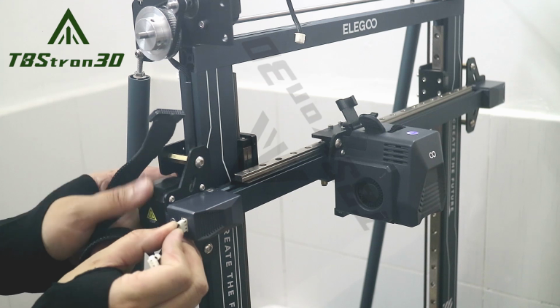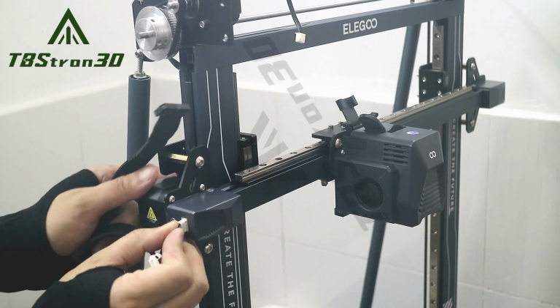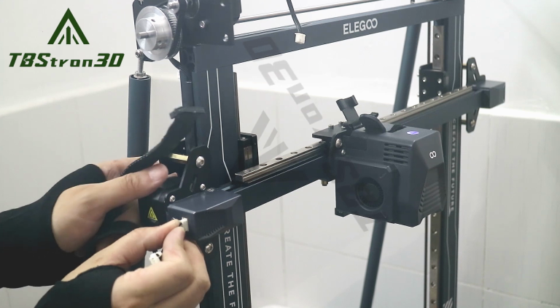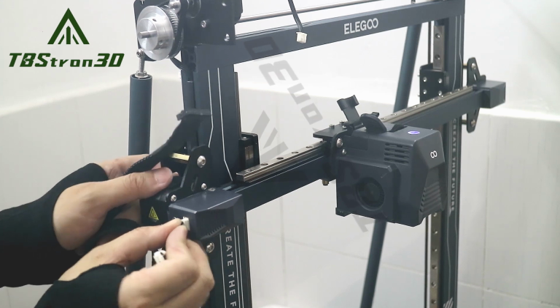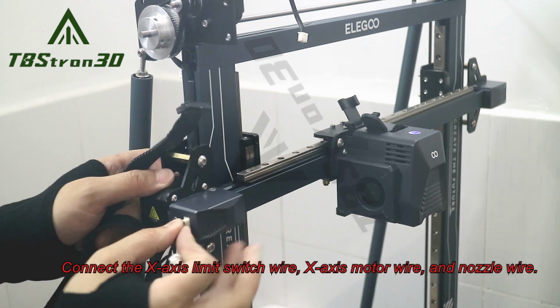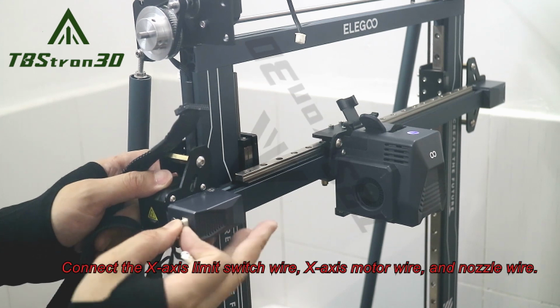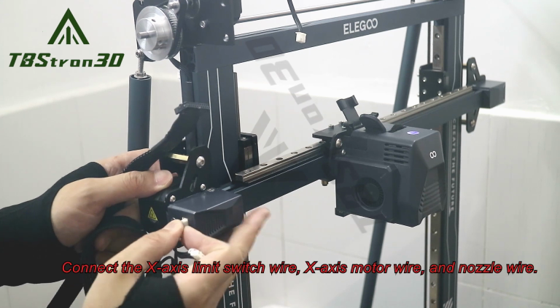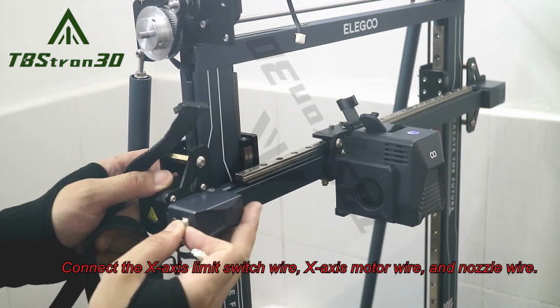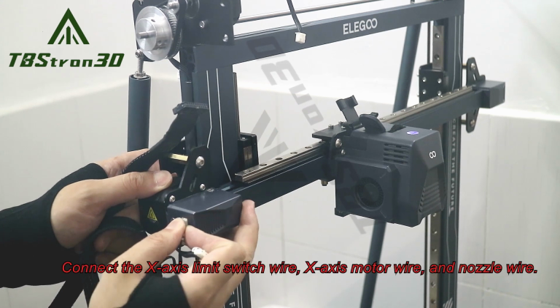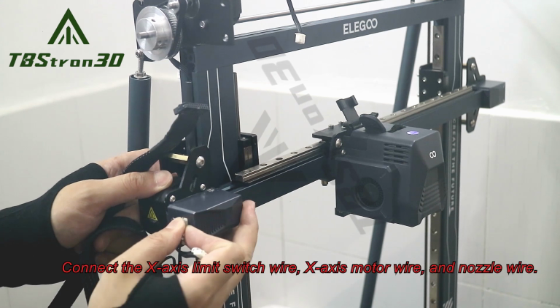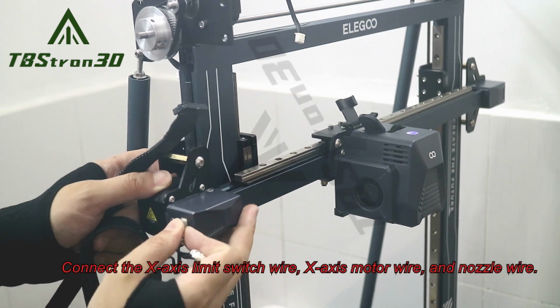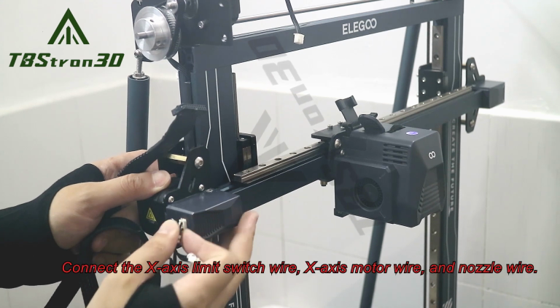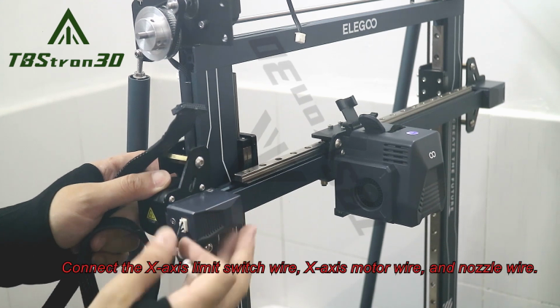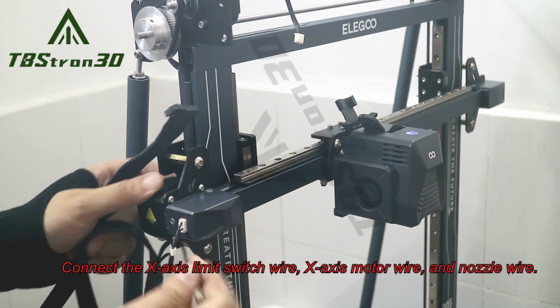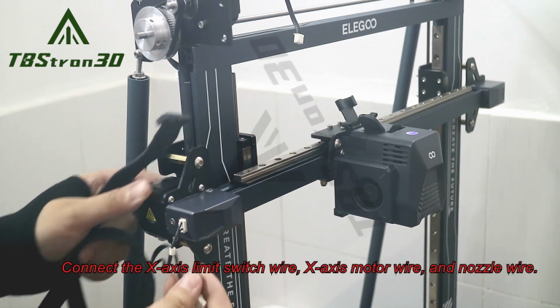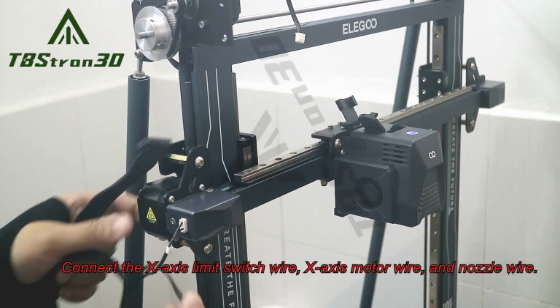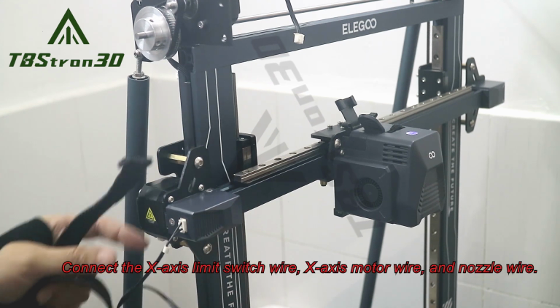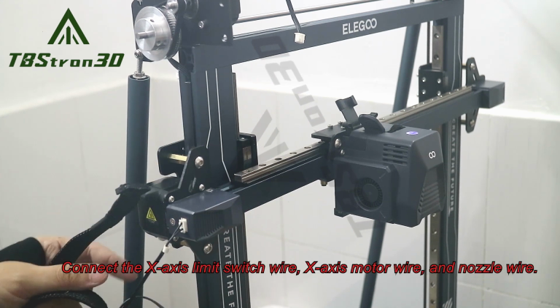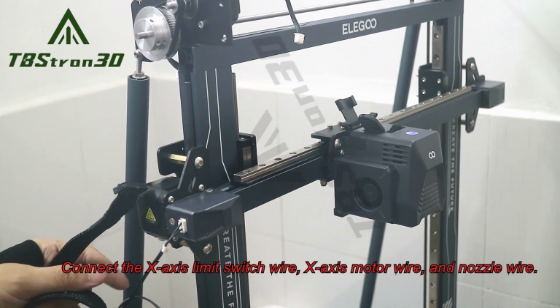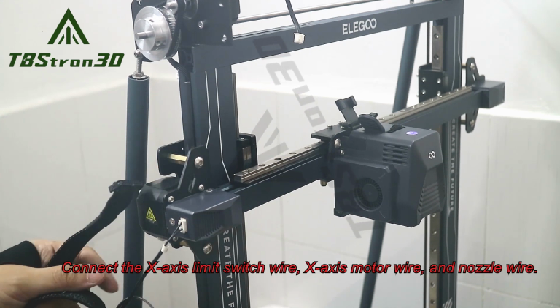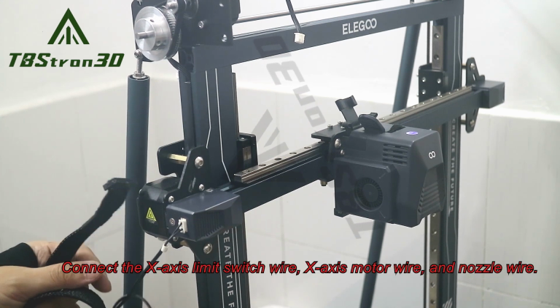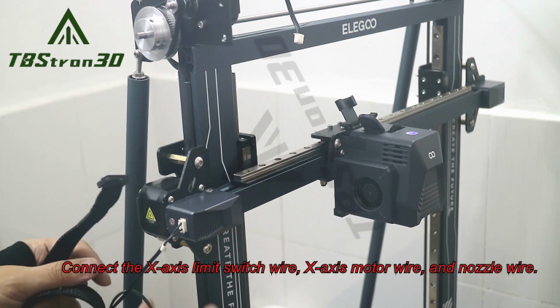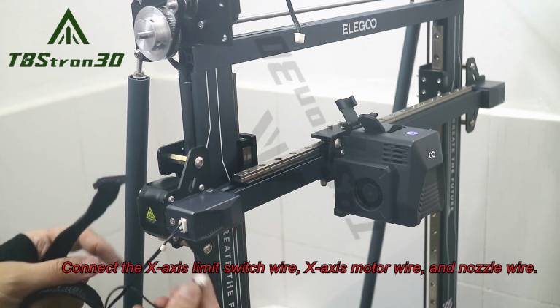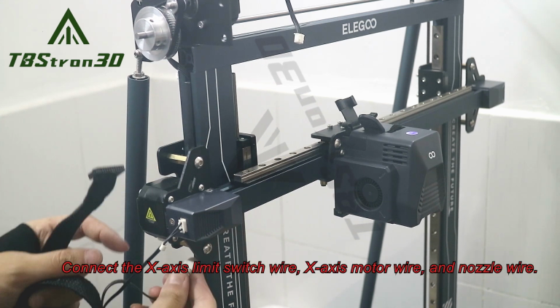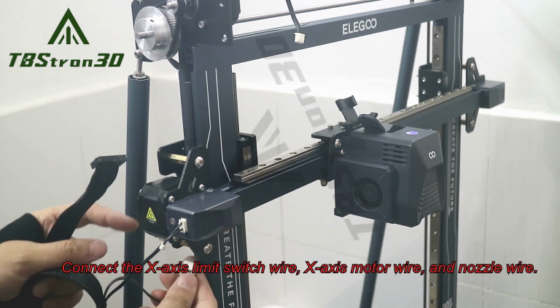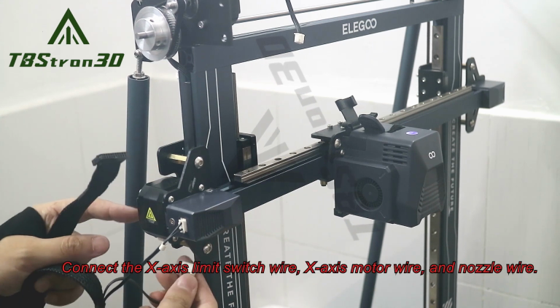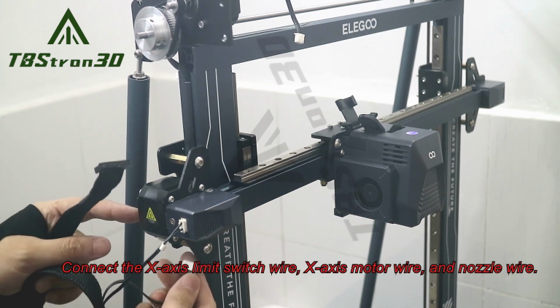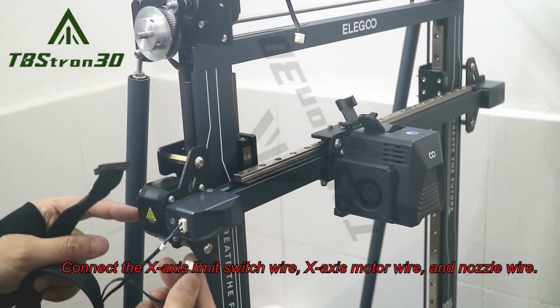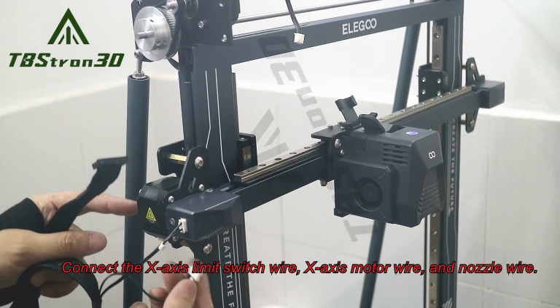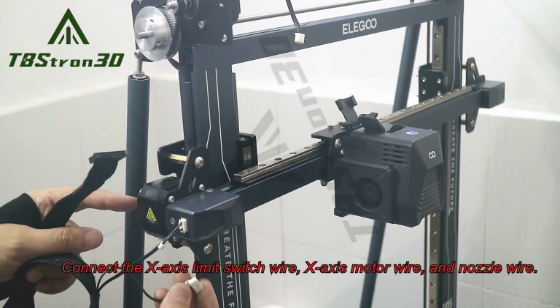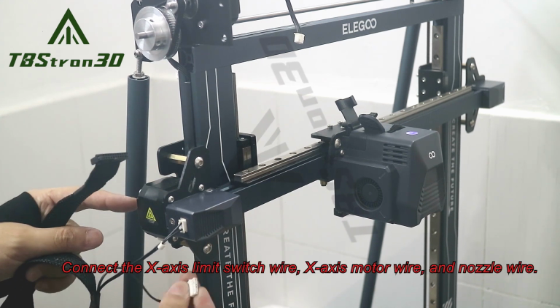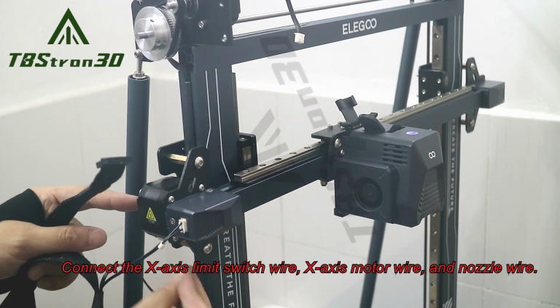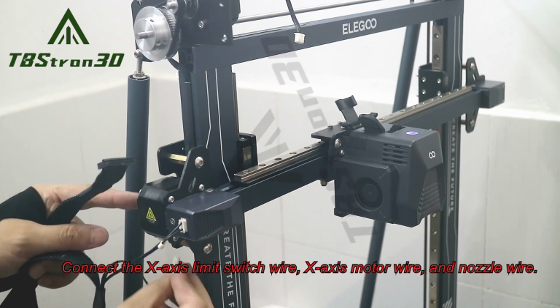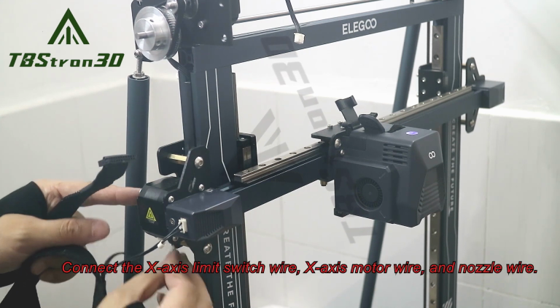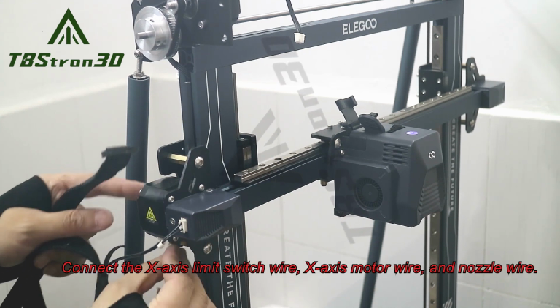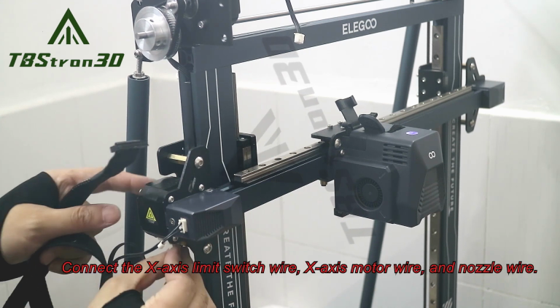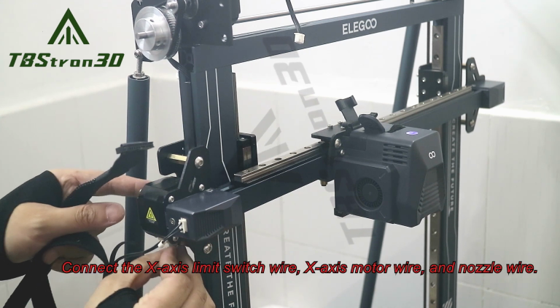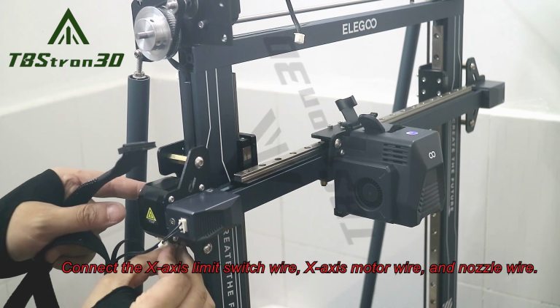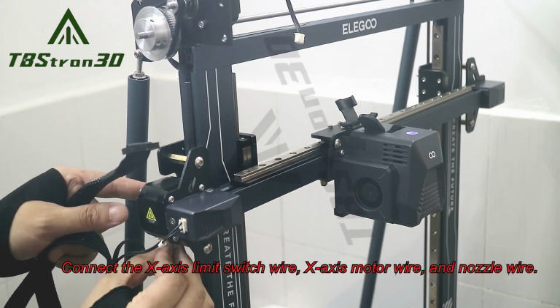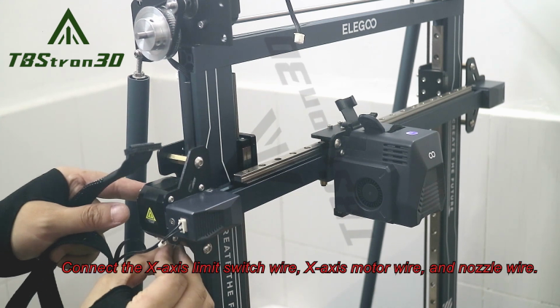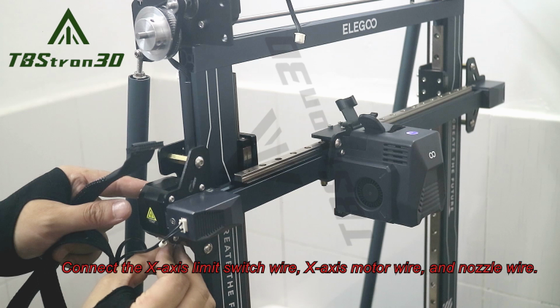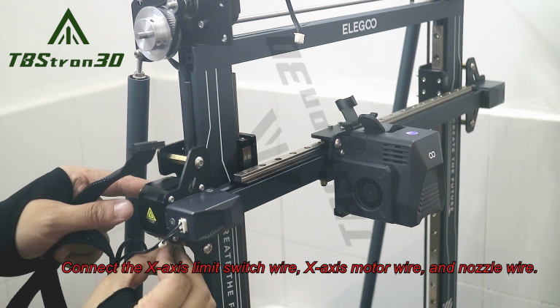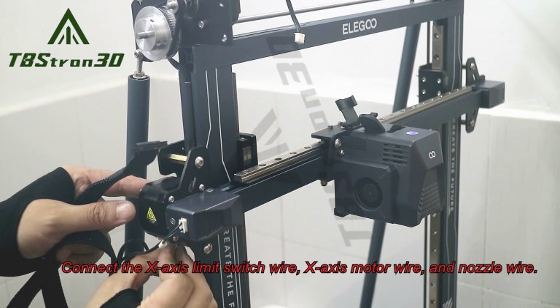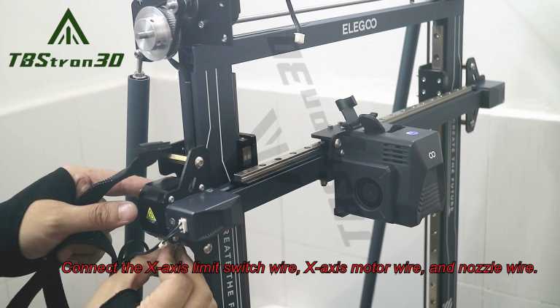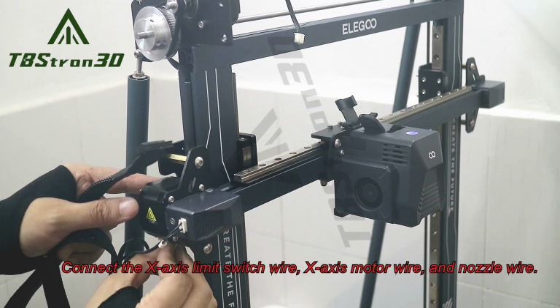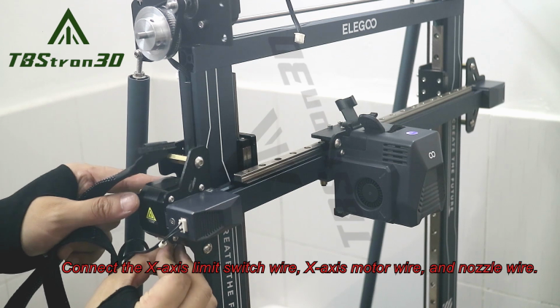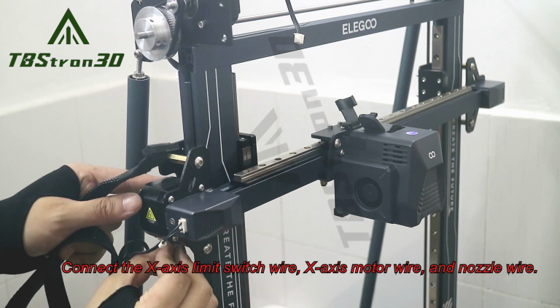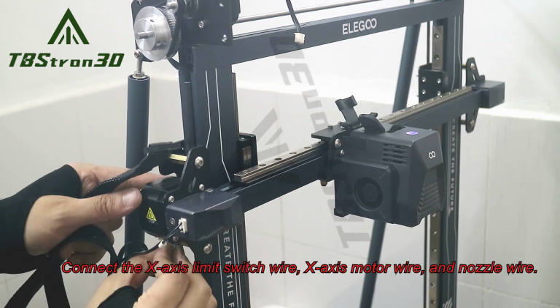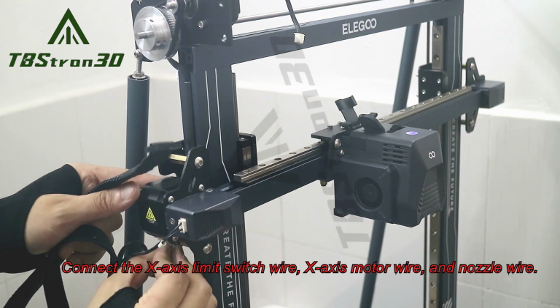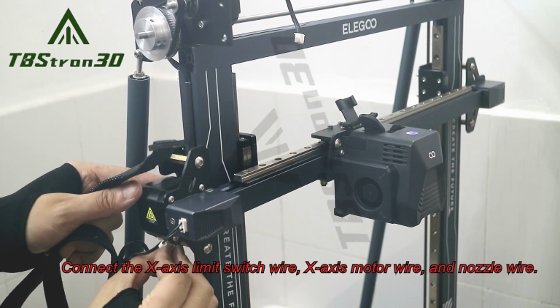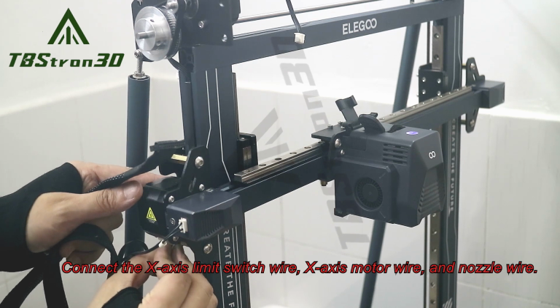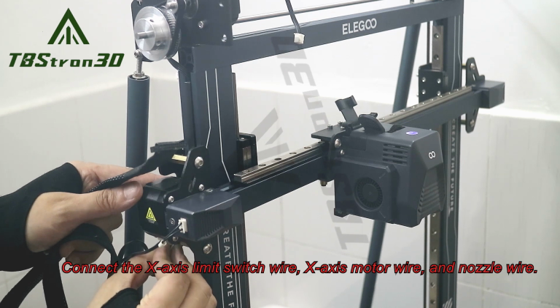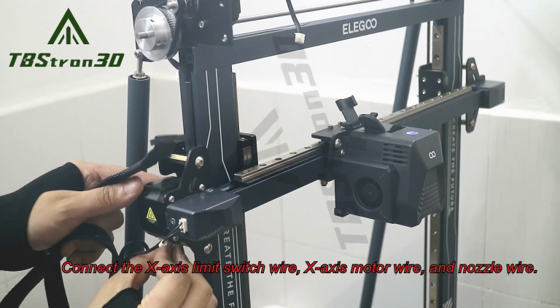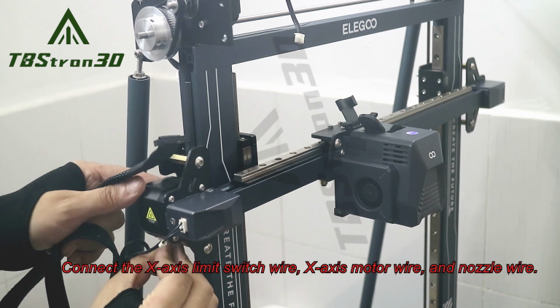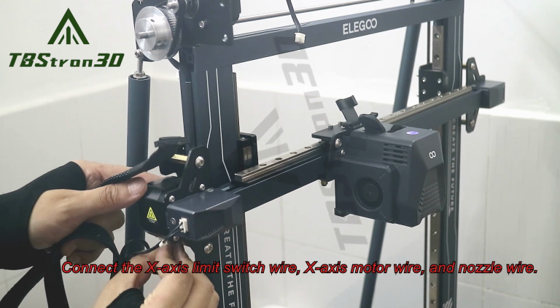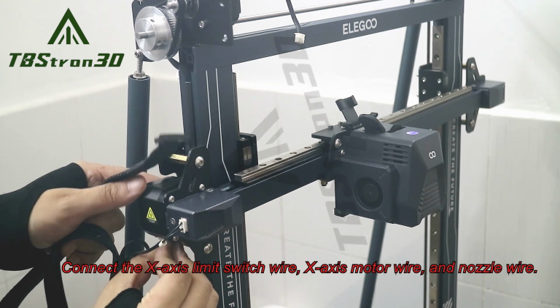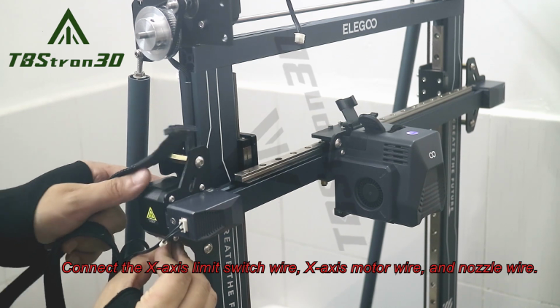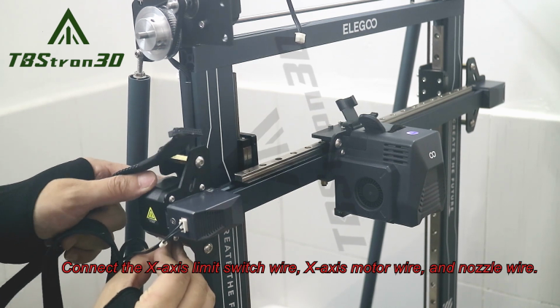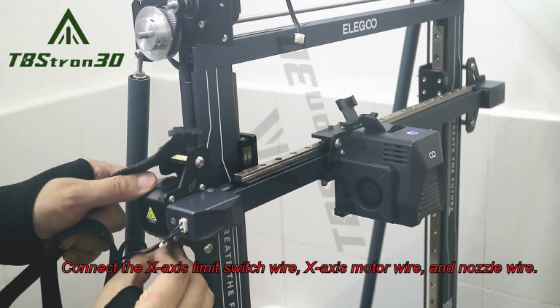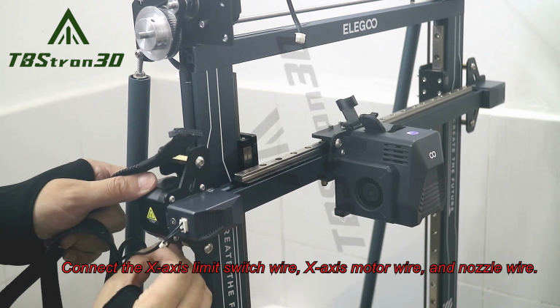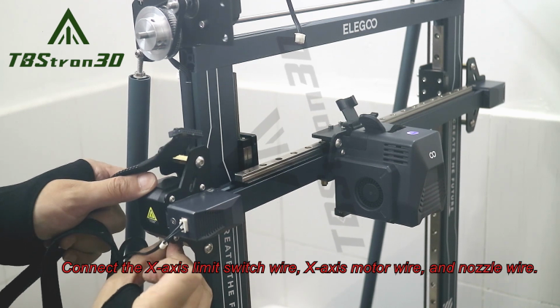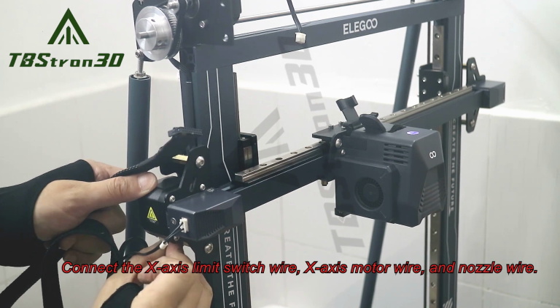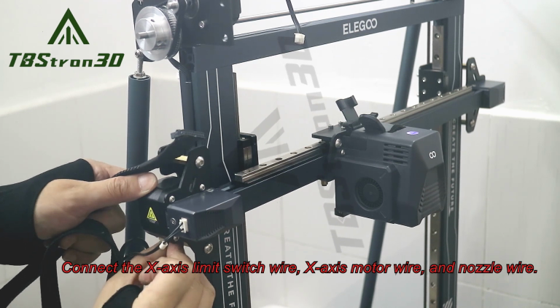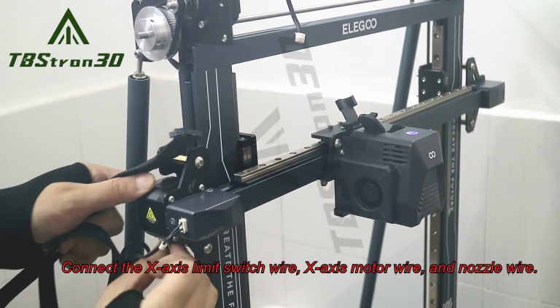Connect the x-axis limit switch wire, x-axis motor wire, and nozzle wire.